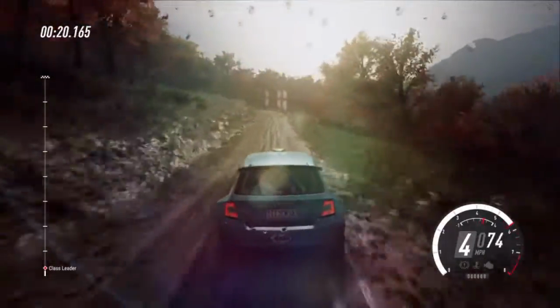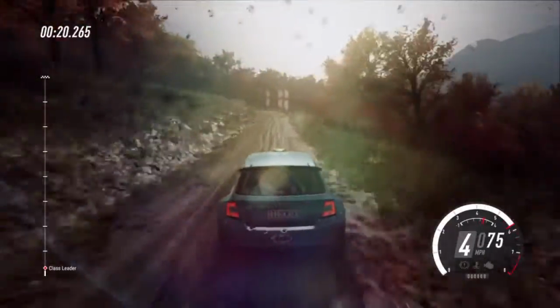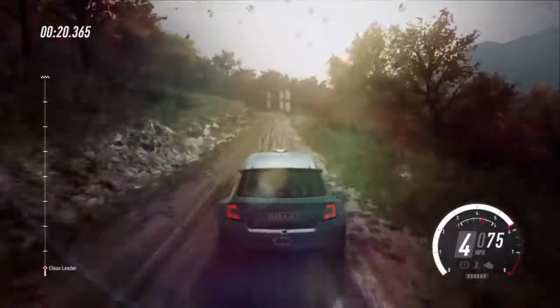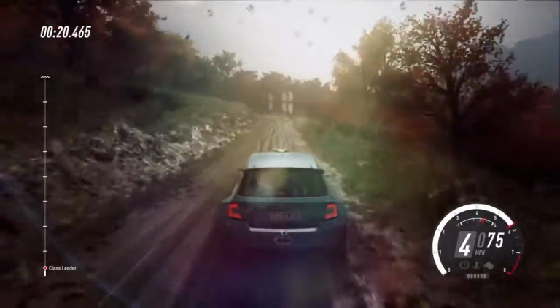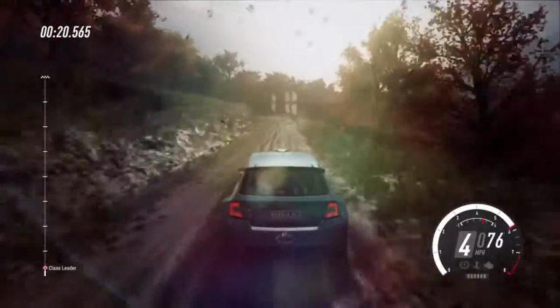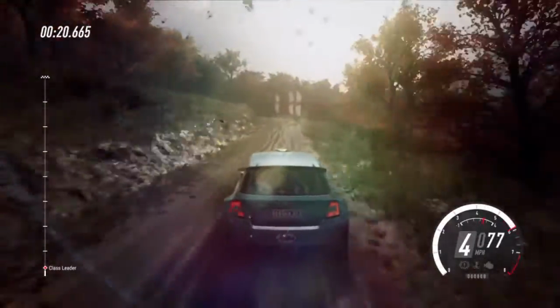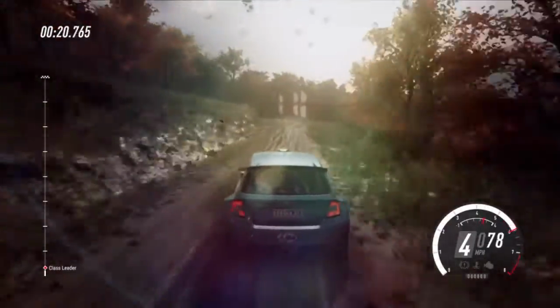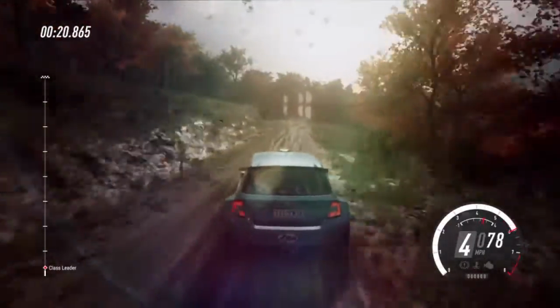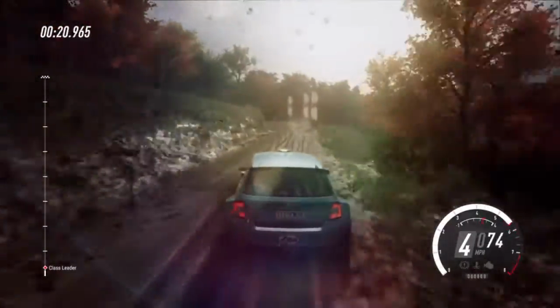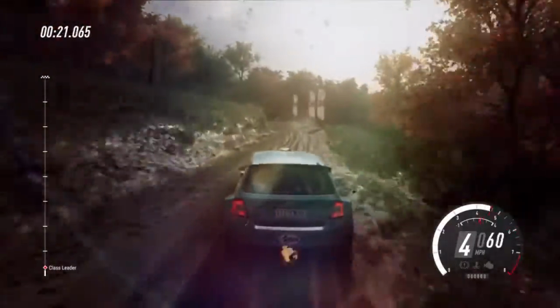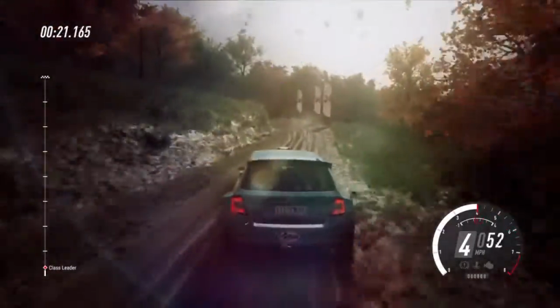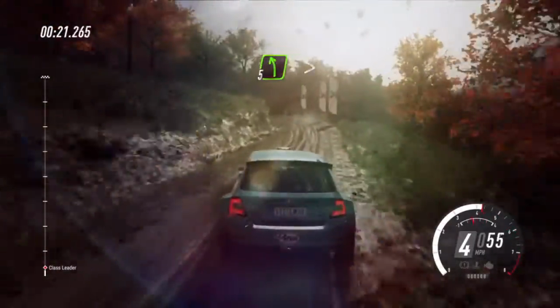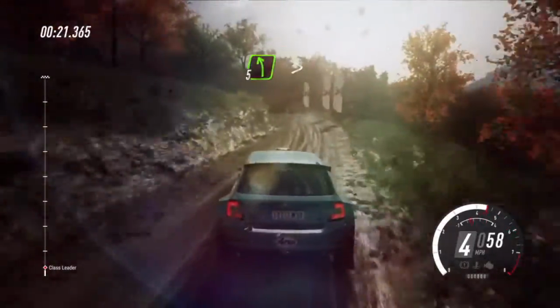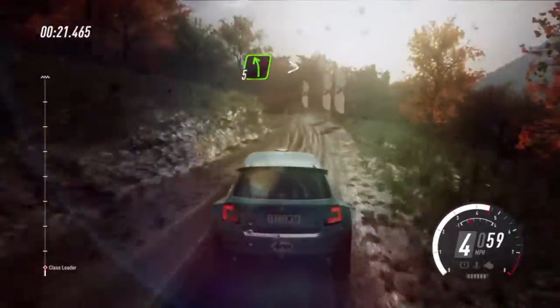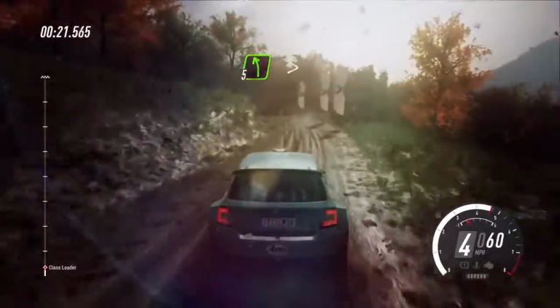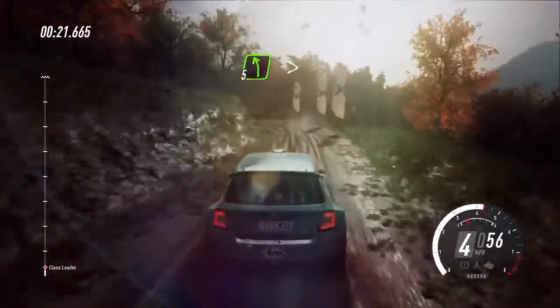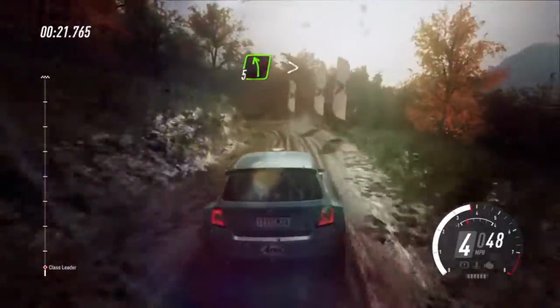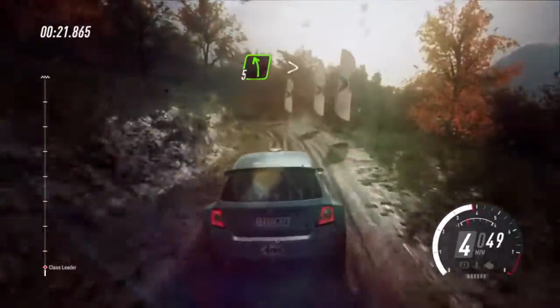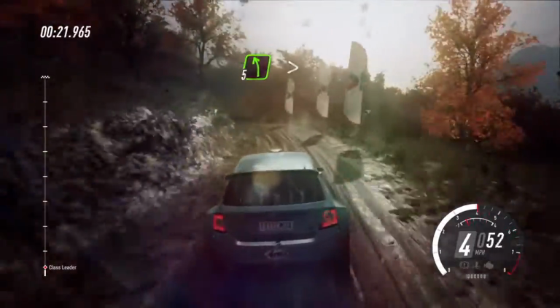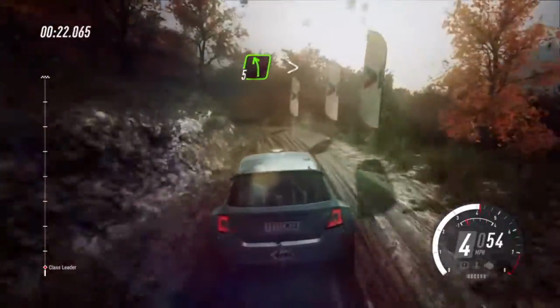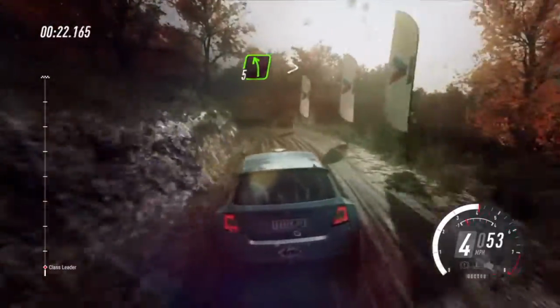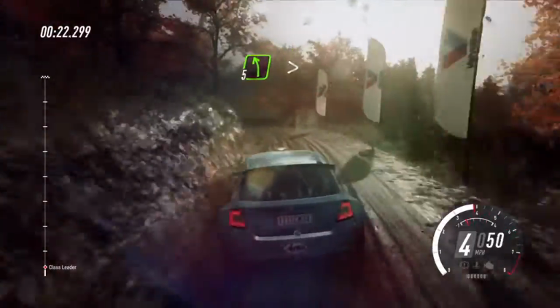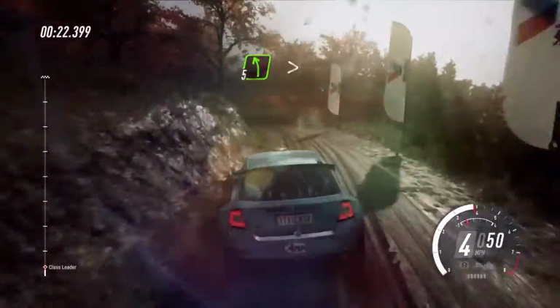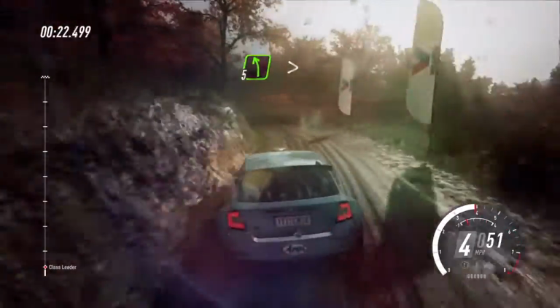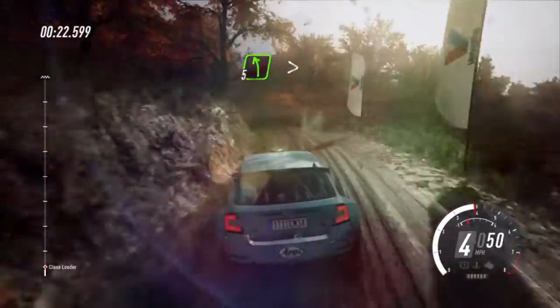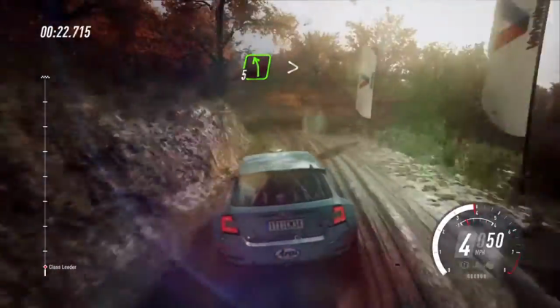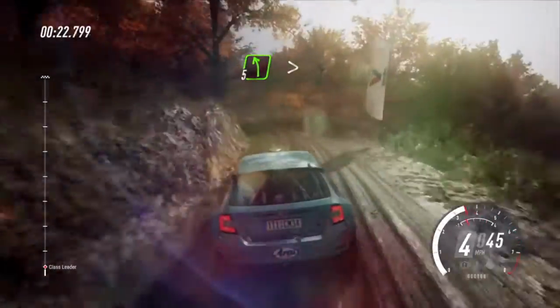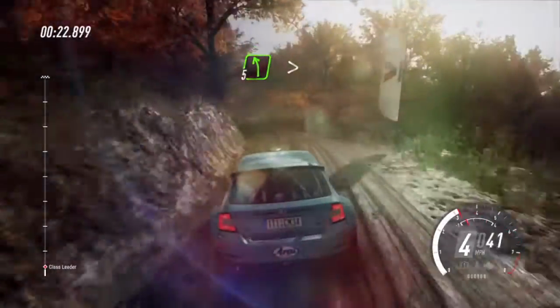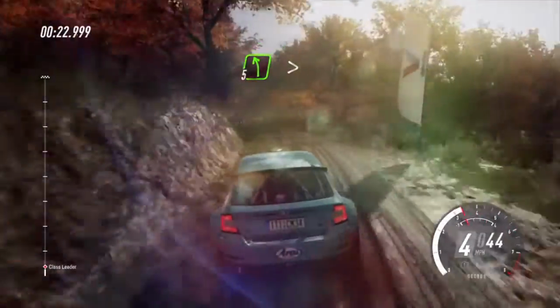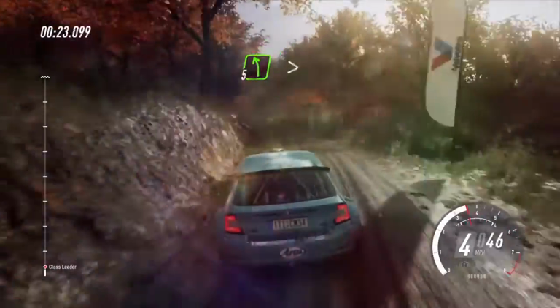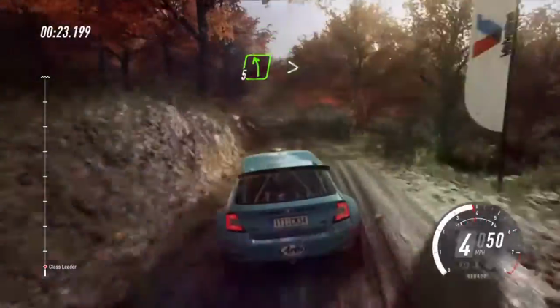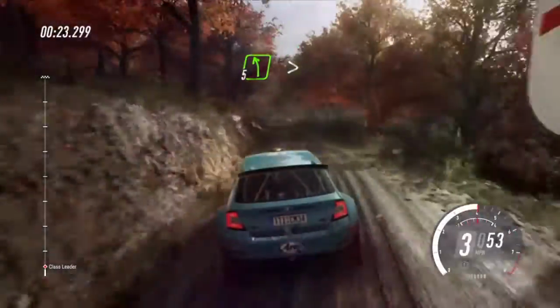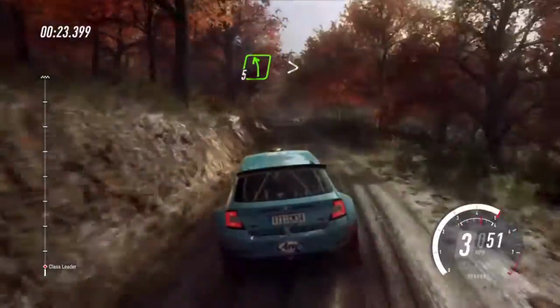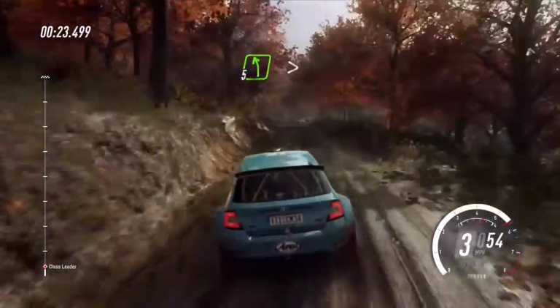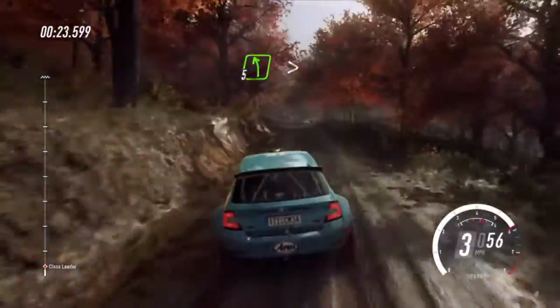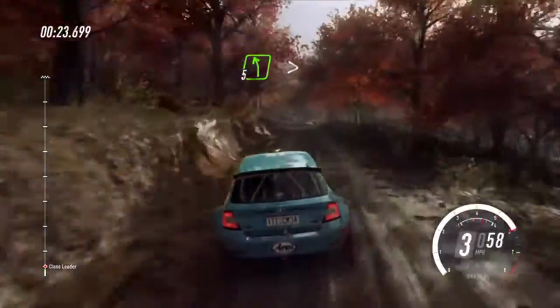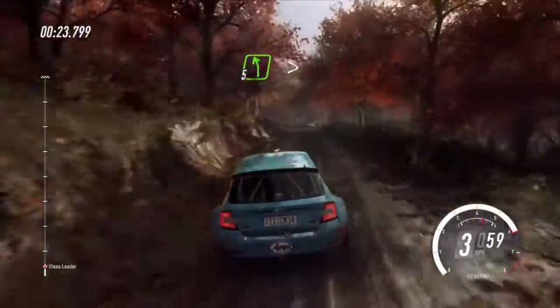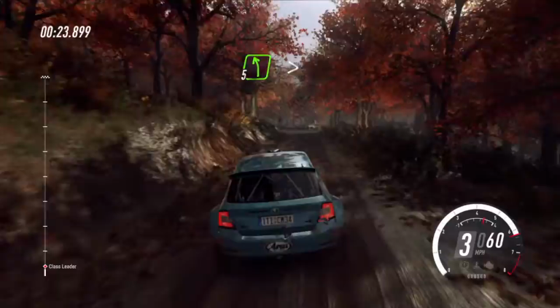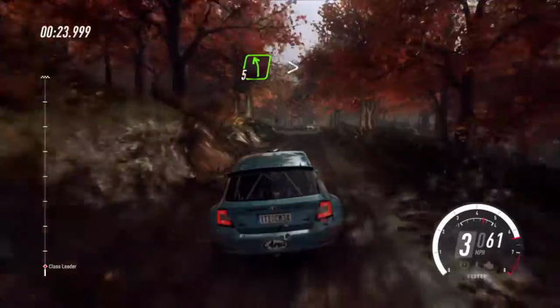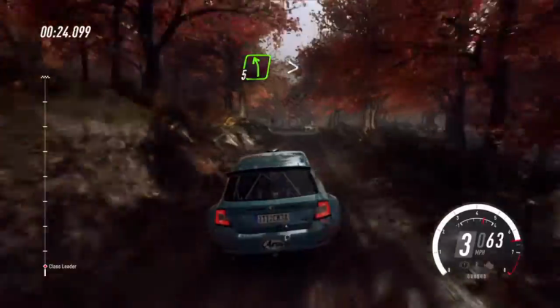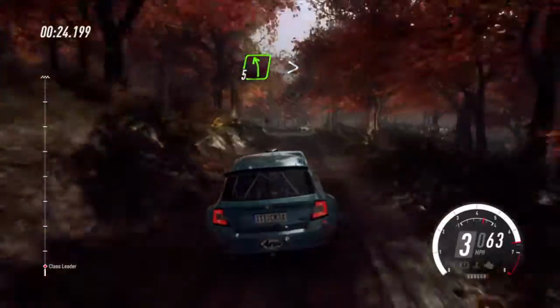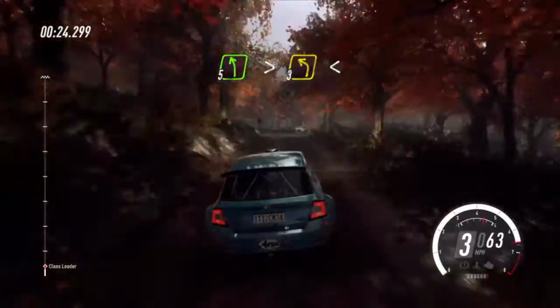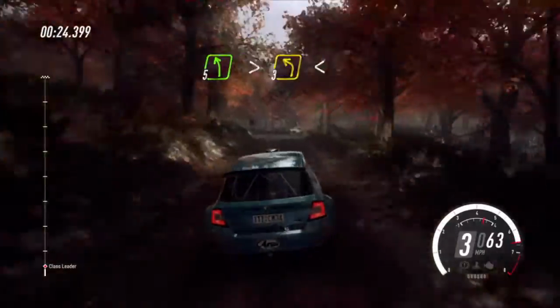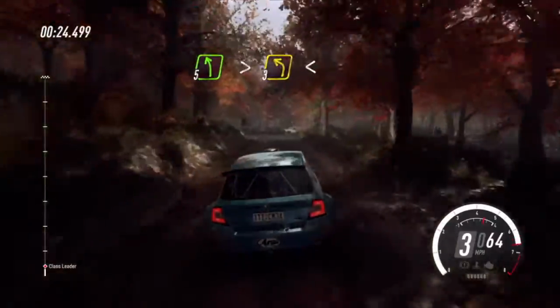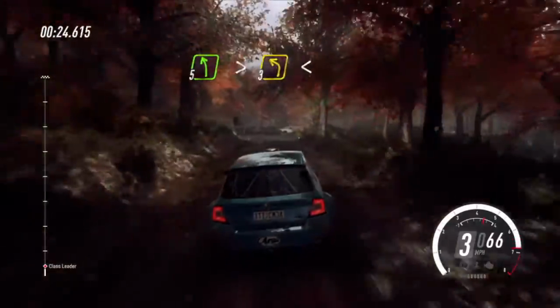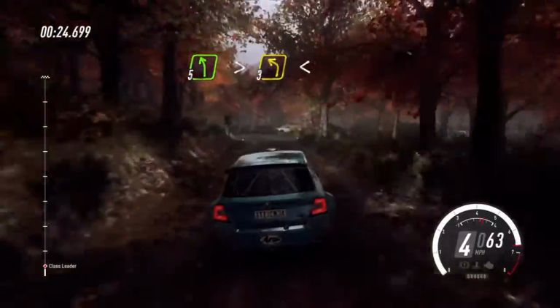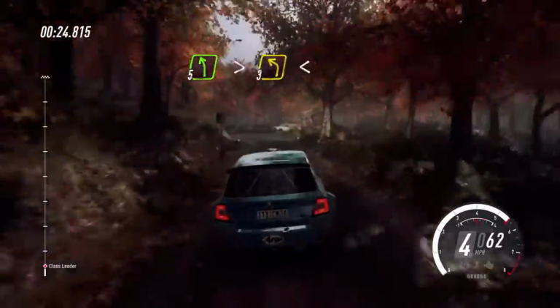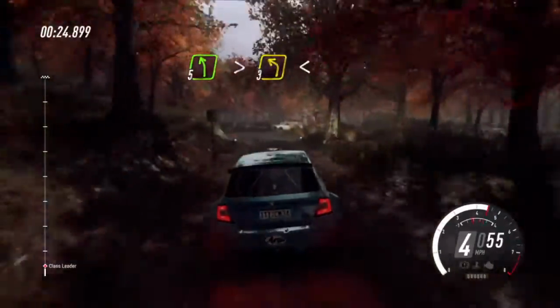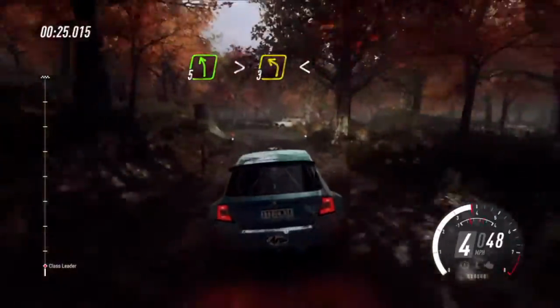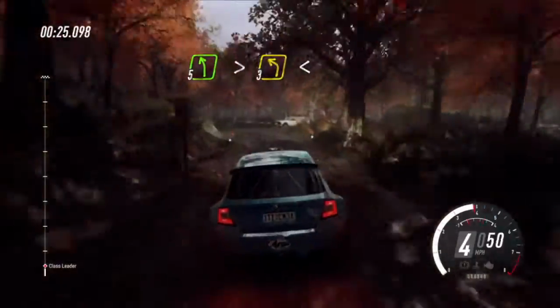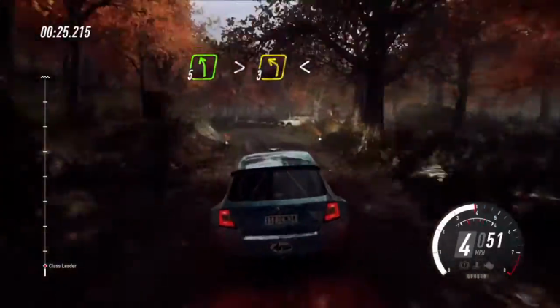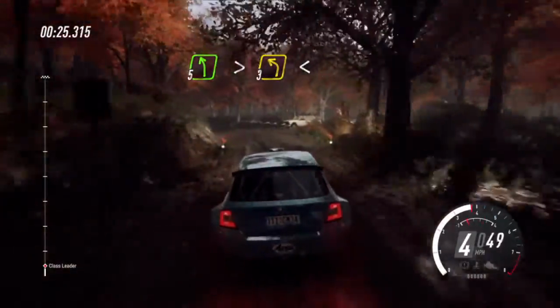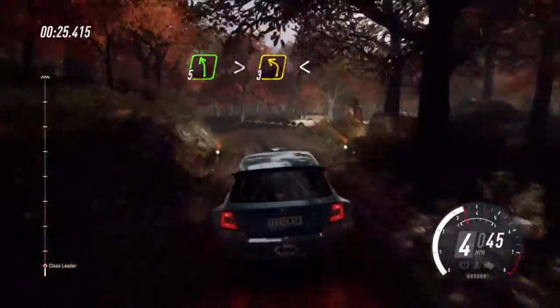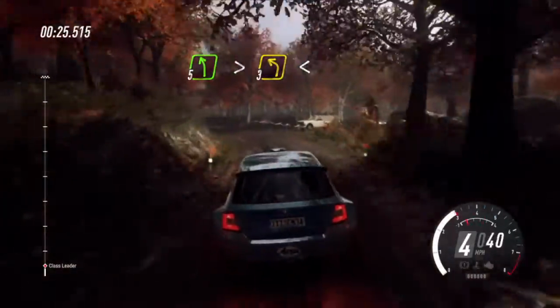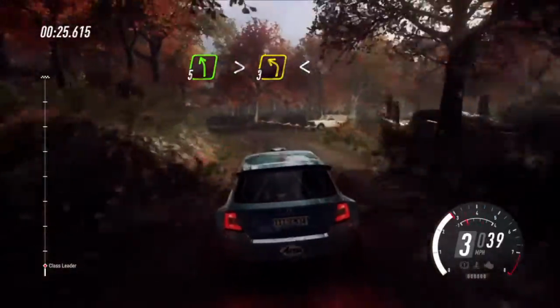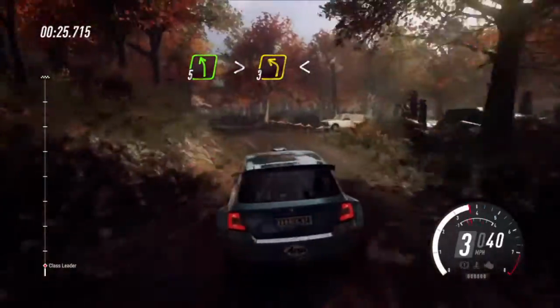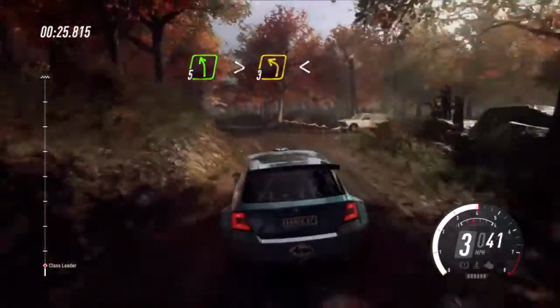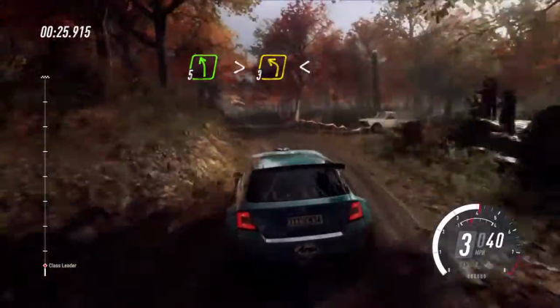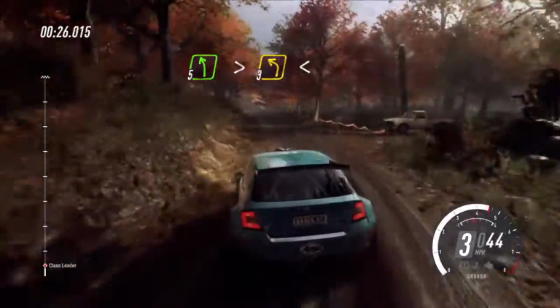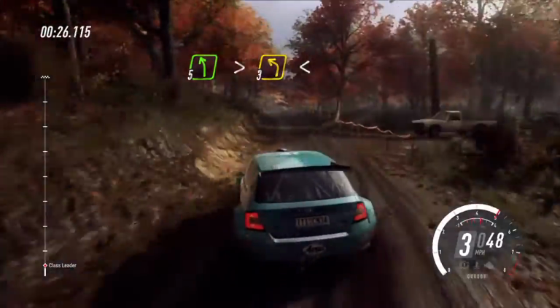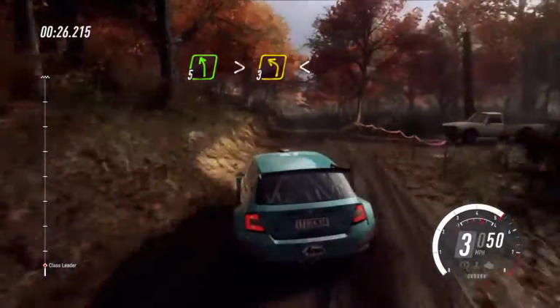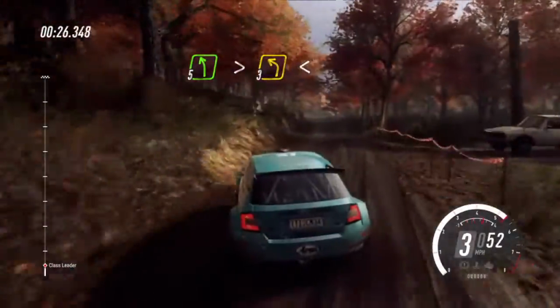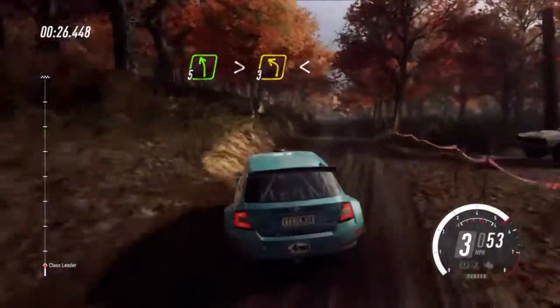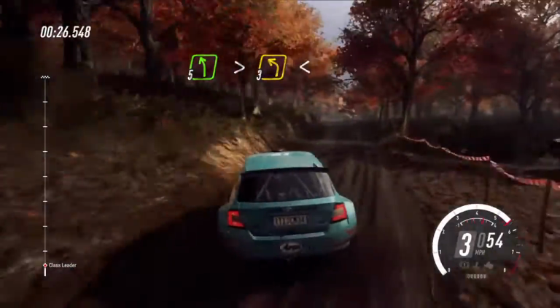And 5 left, extra long of a crest, tightens turn, 3 left, opens.